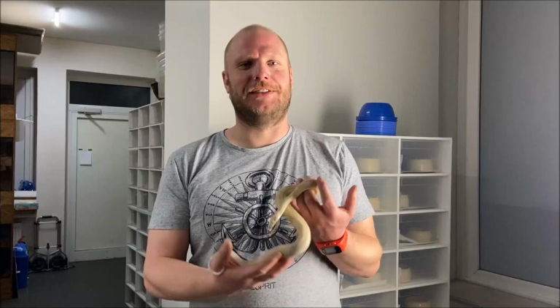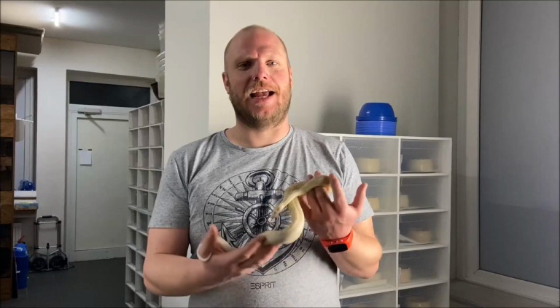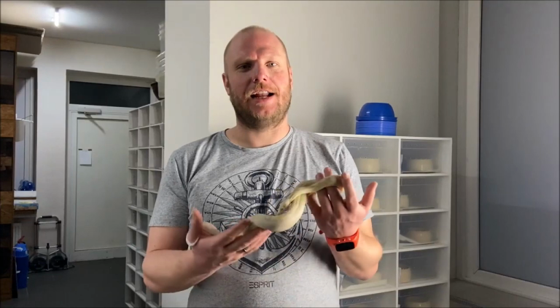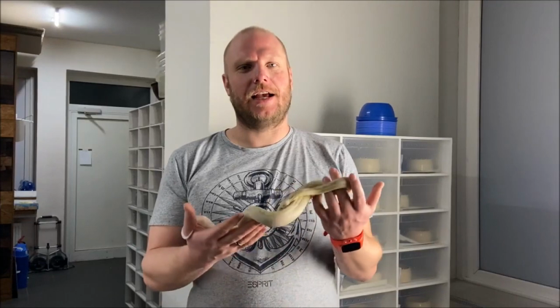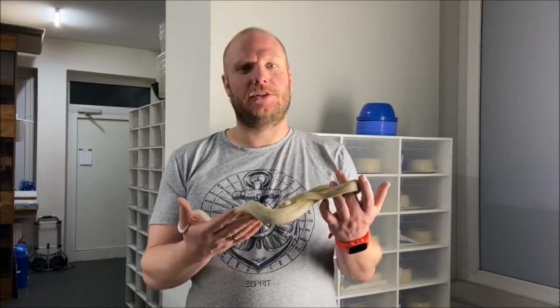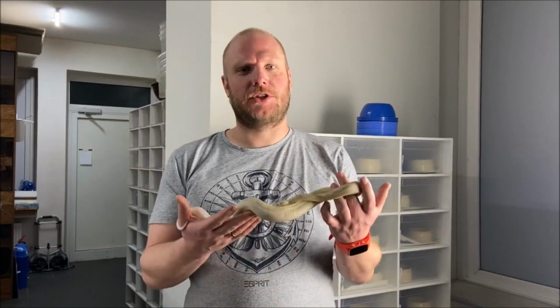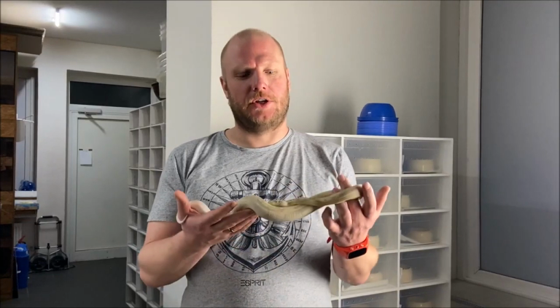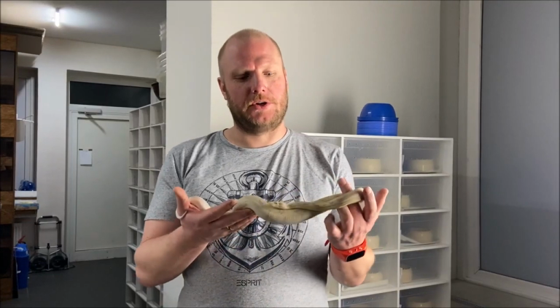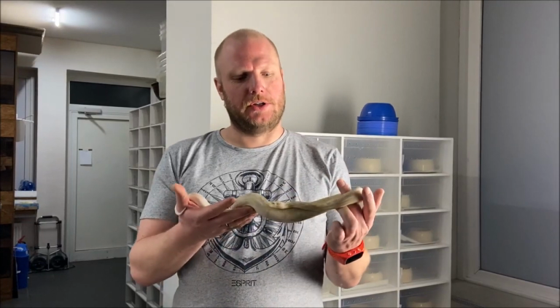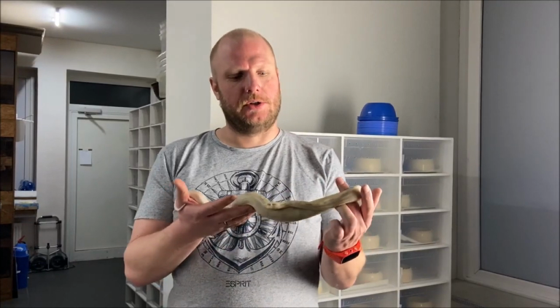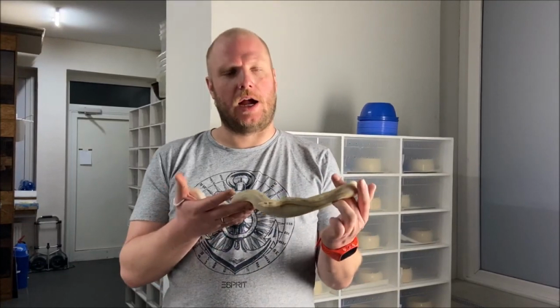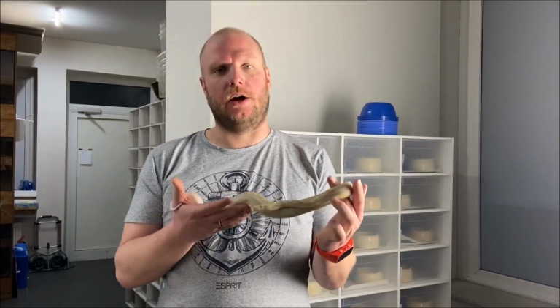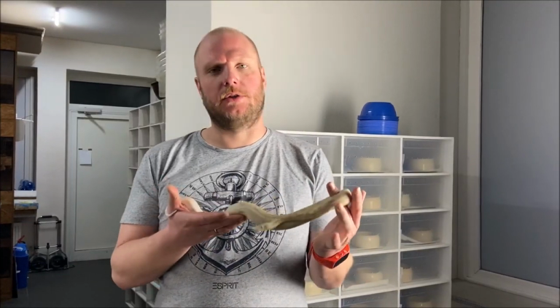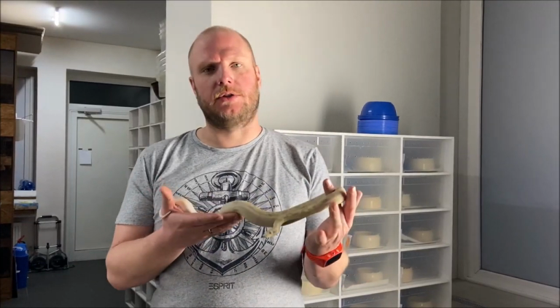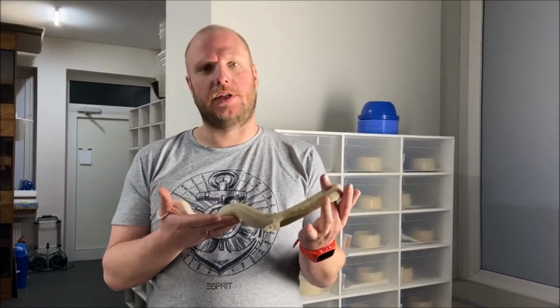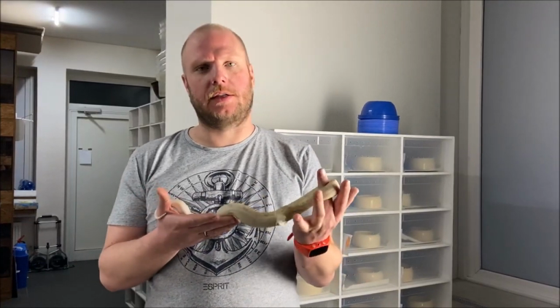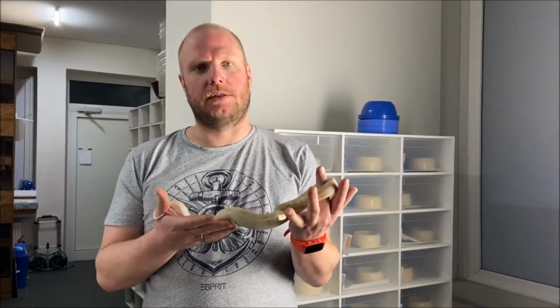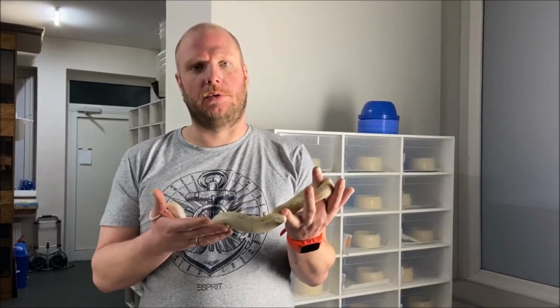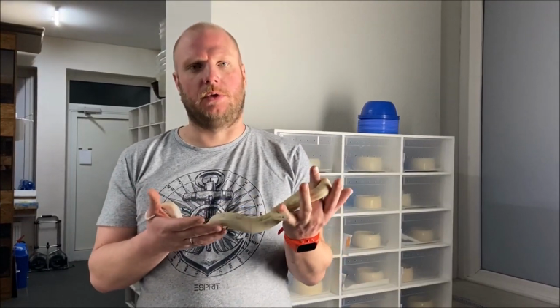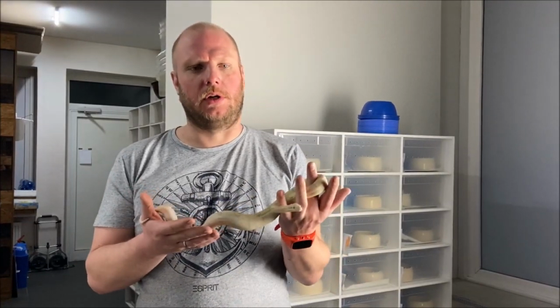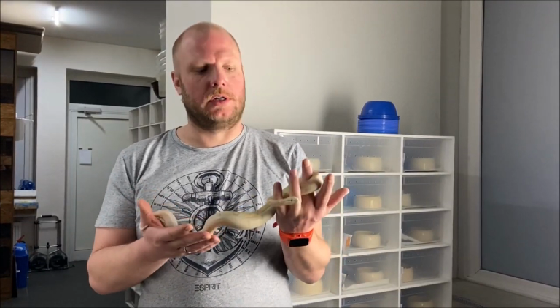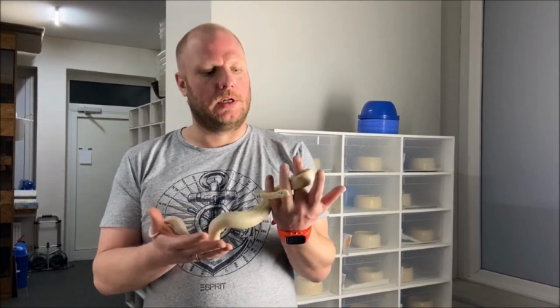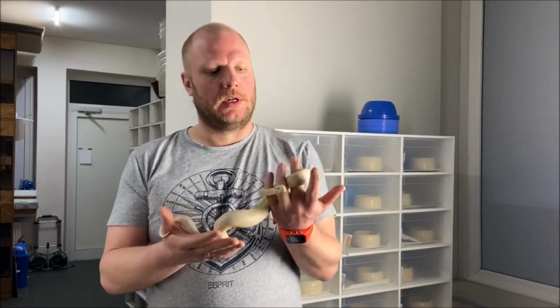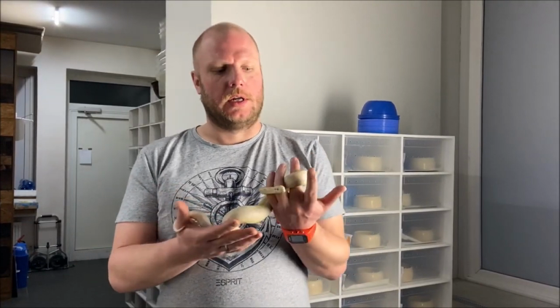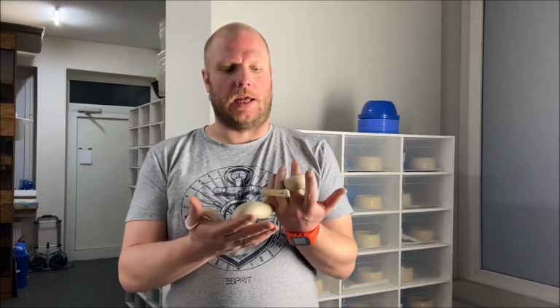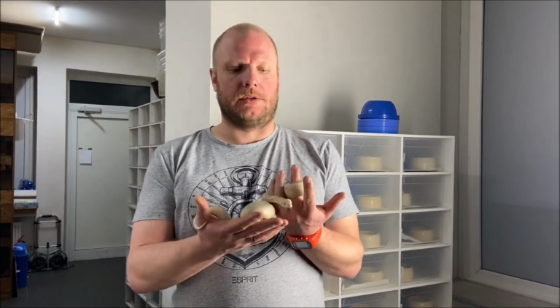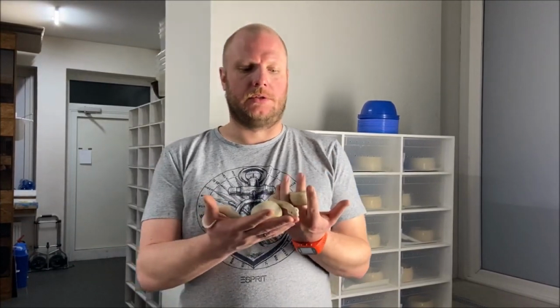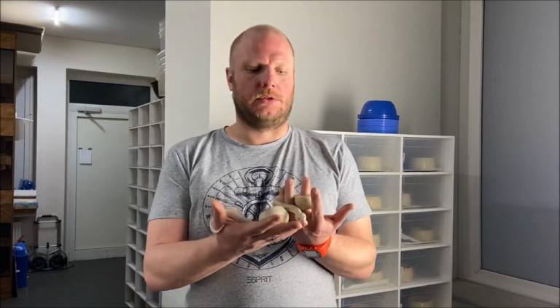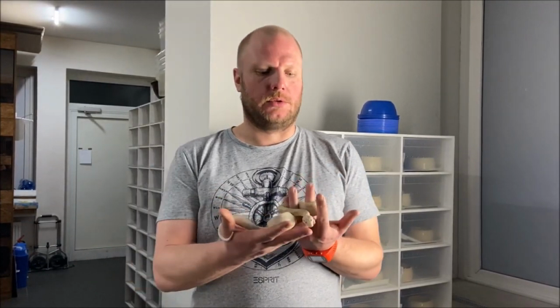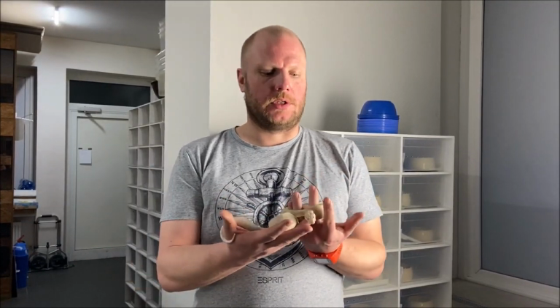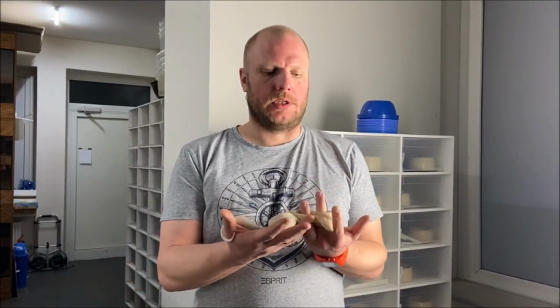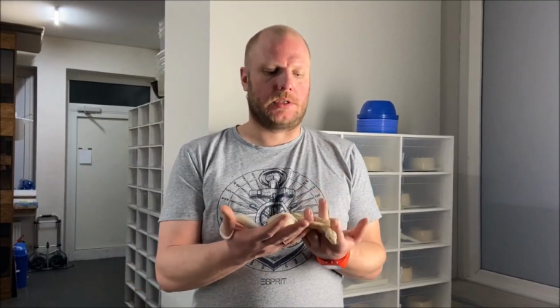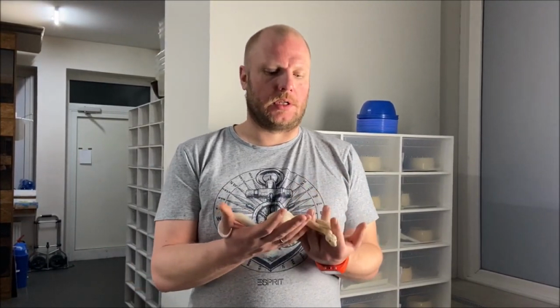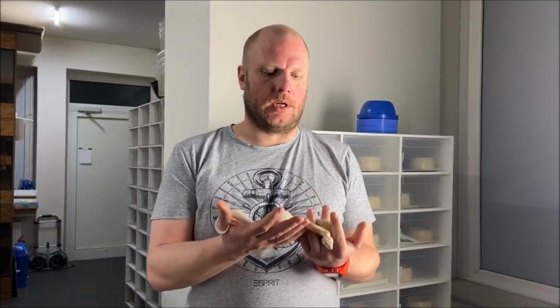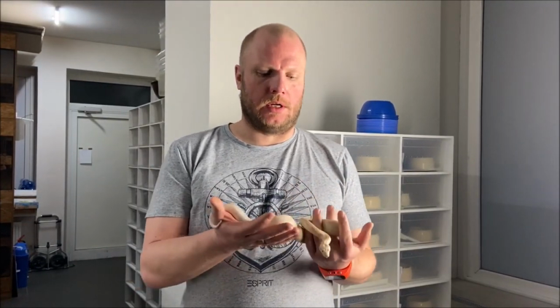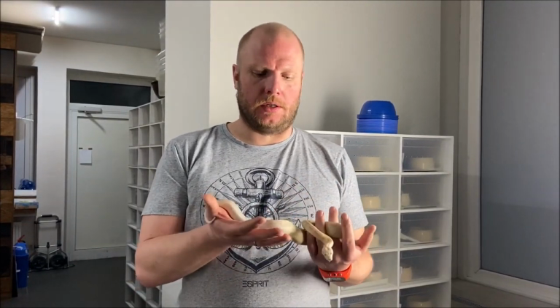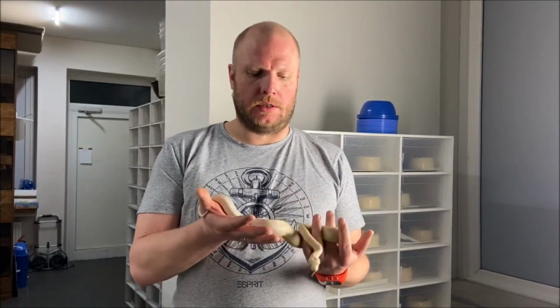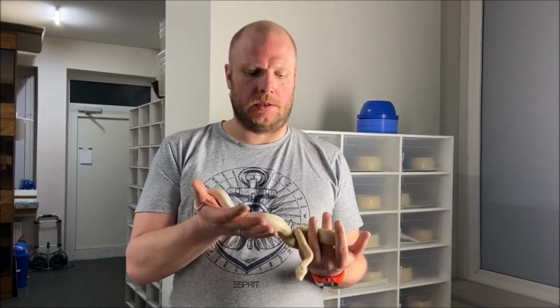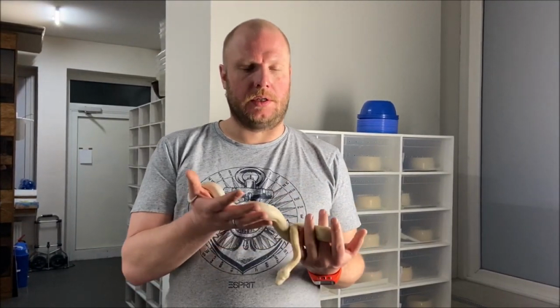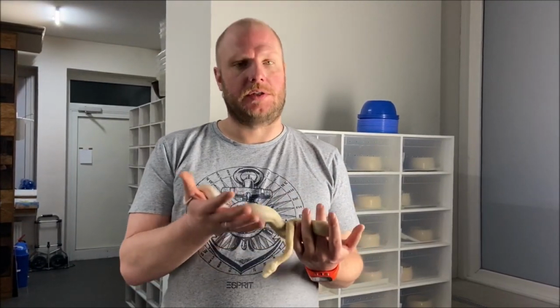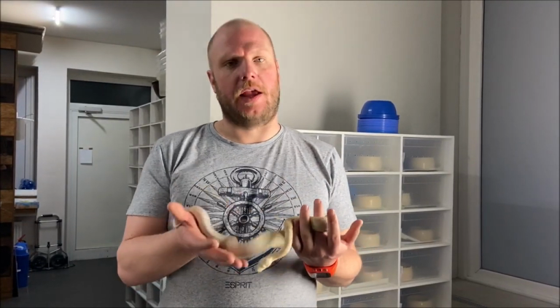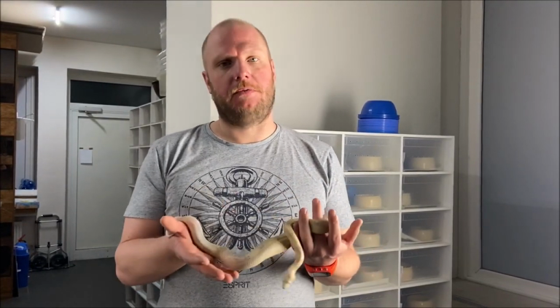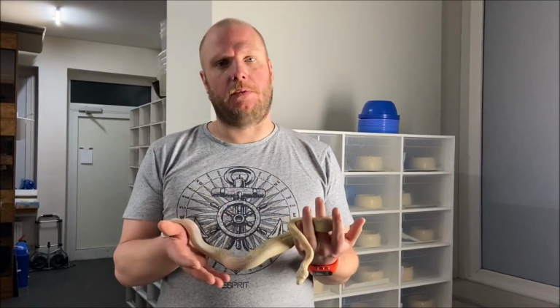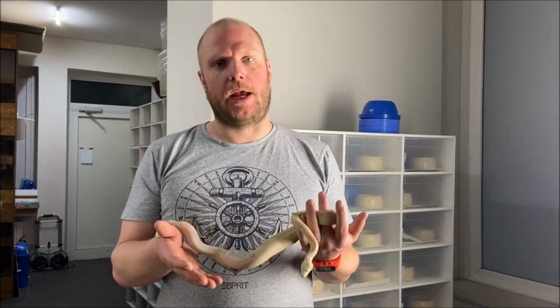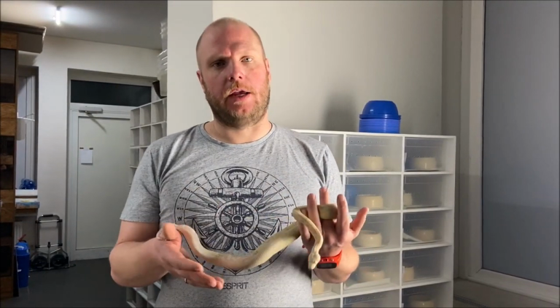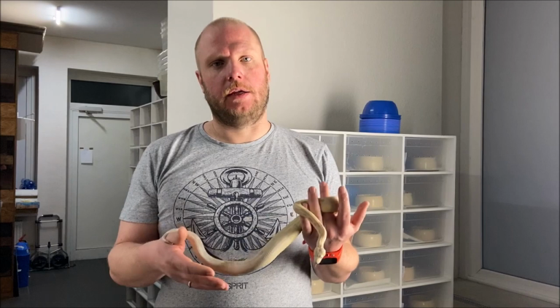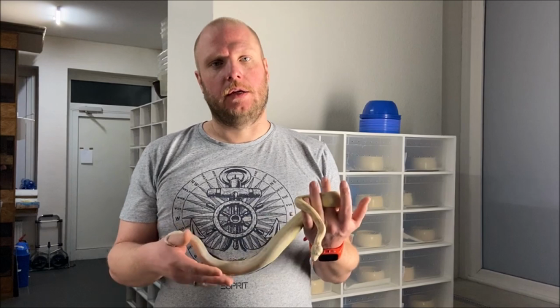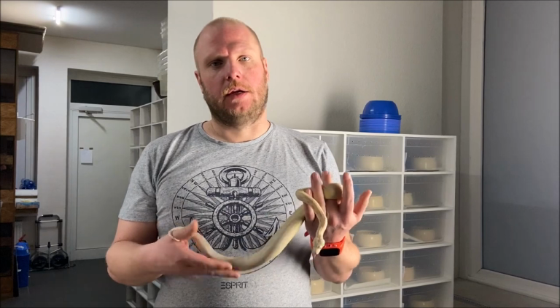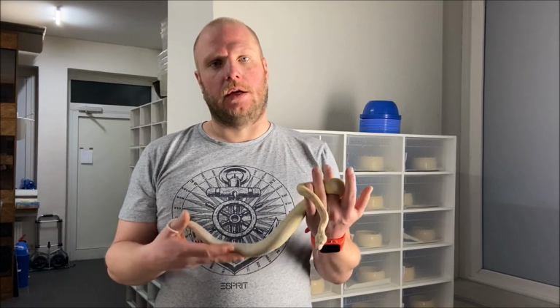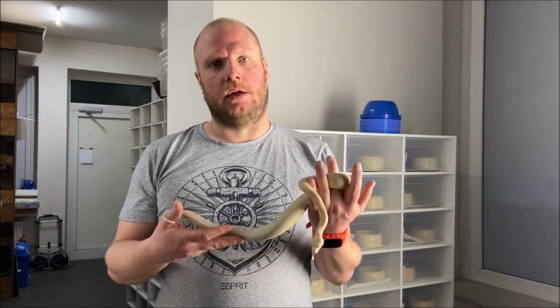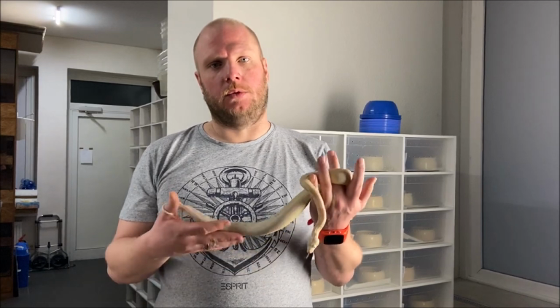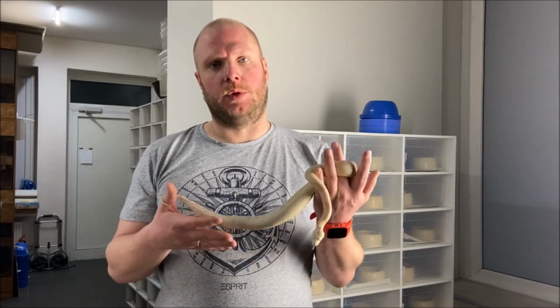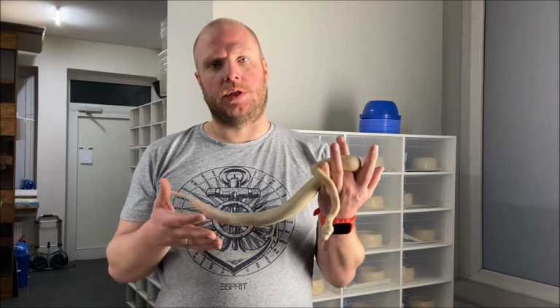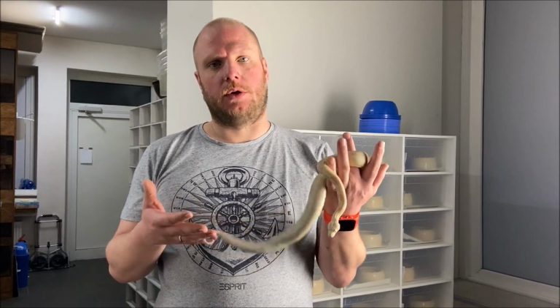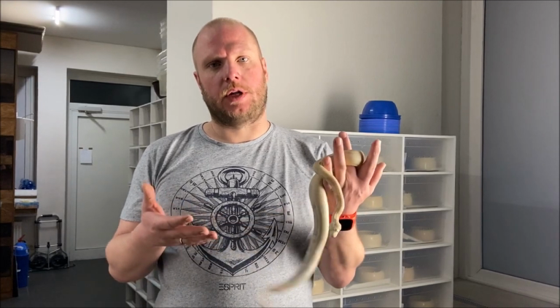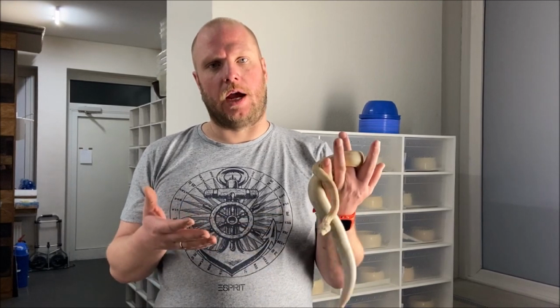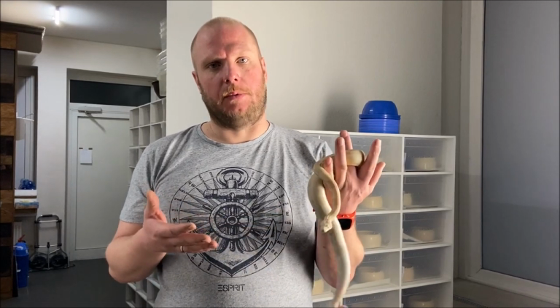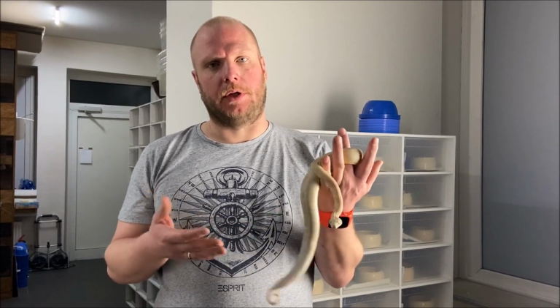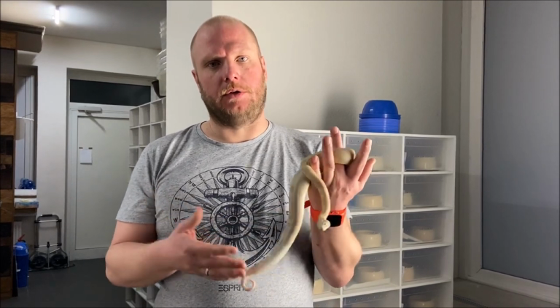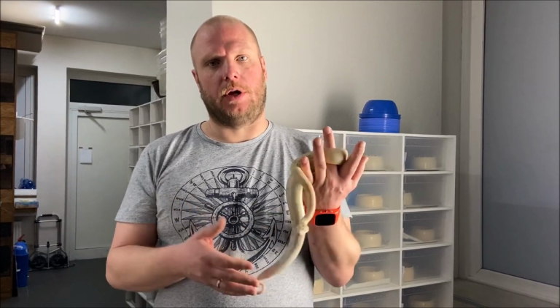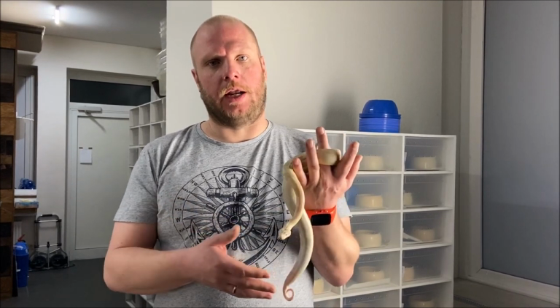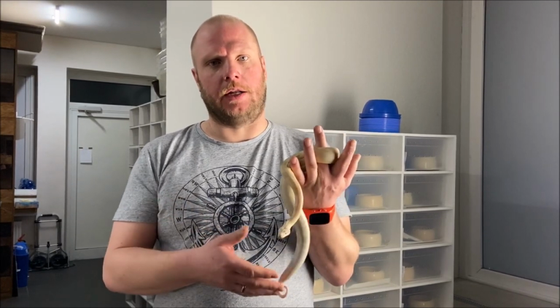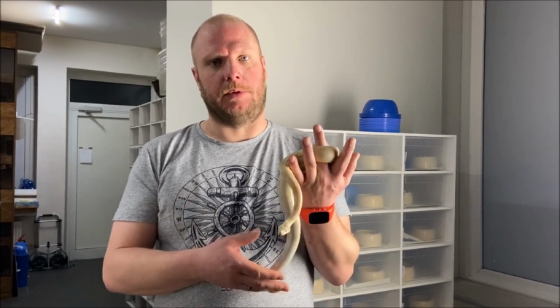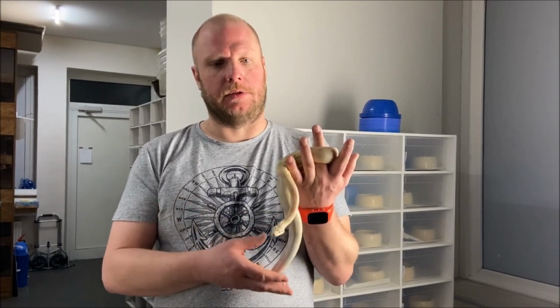Today I'd like to show you how to sex a boa and to do this in a safe way without harming your animal.